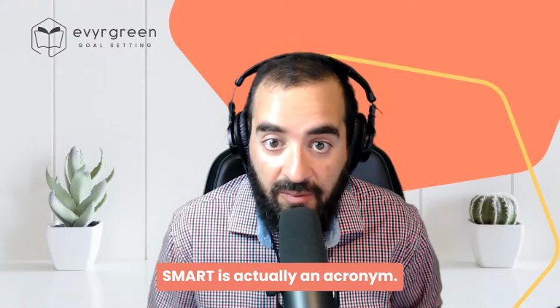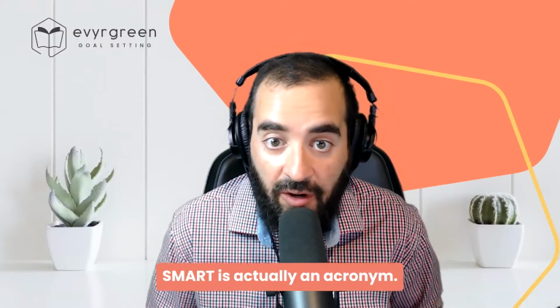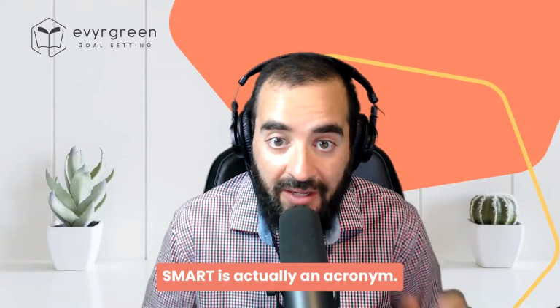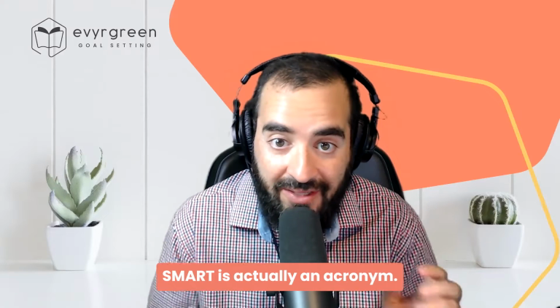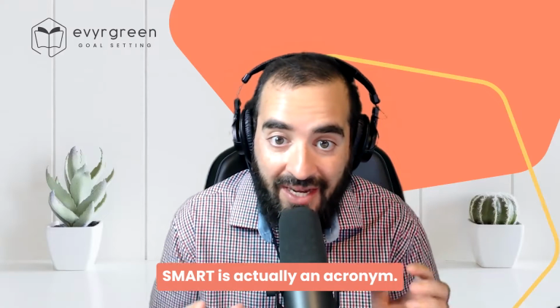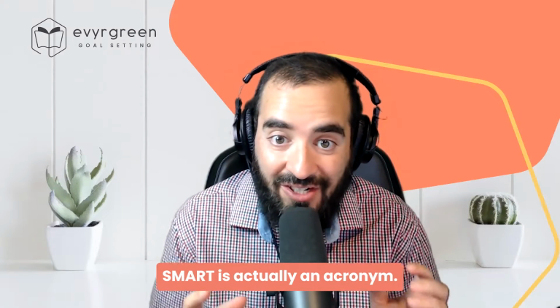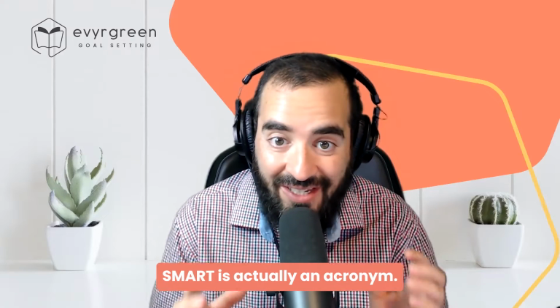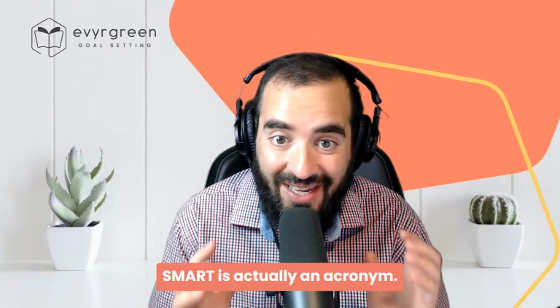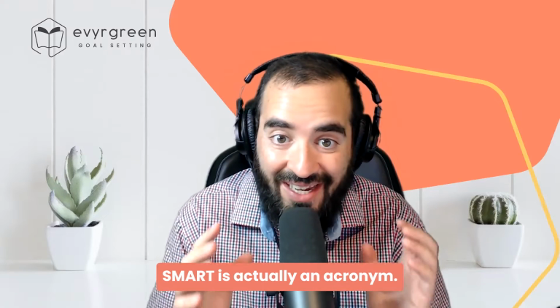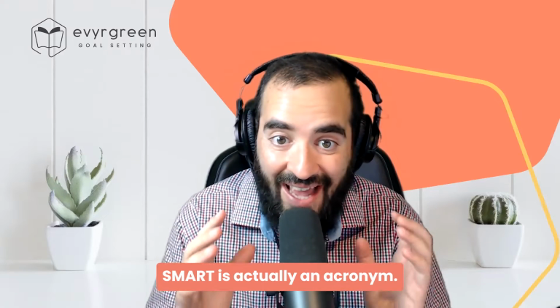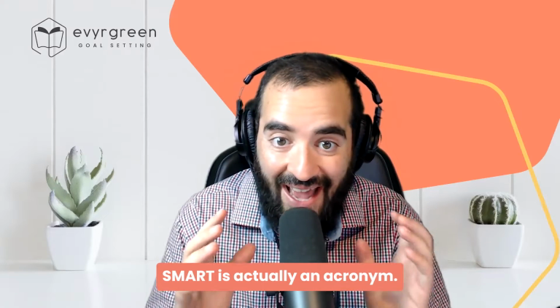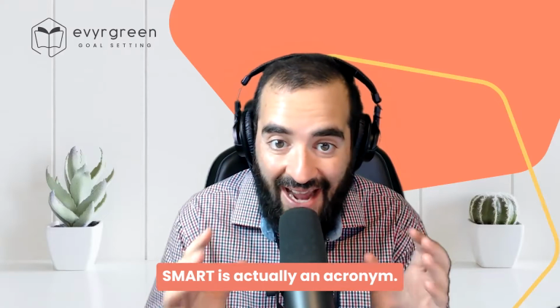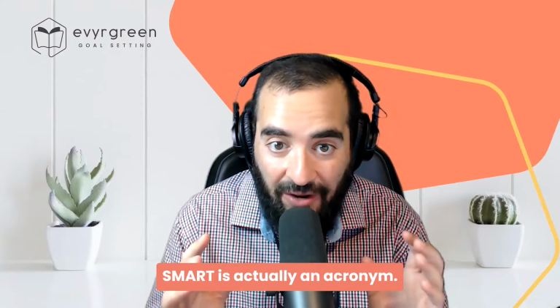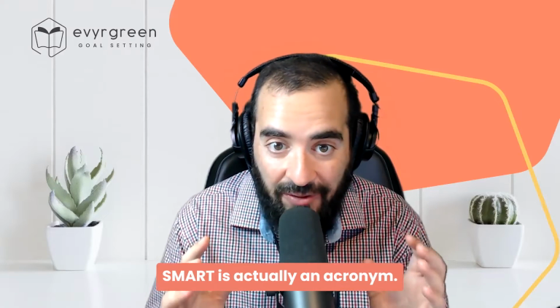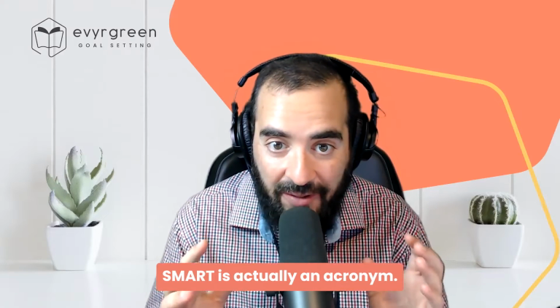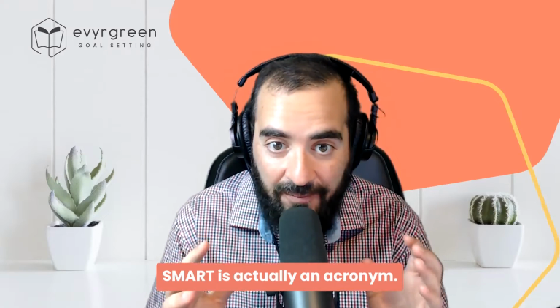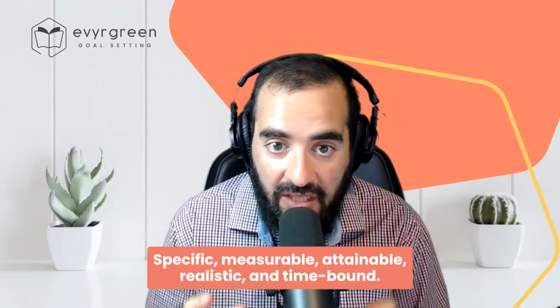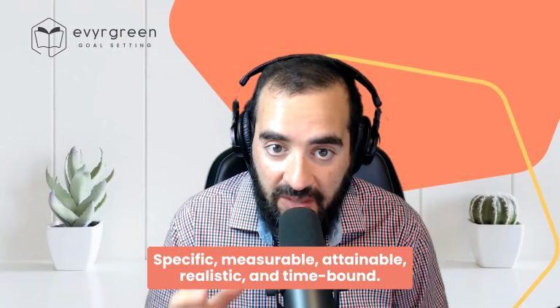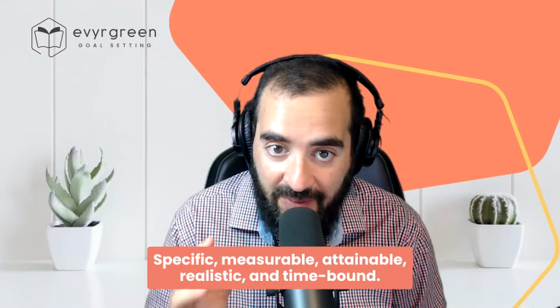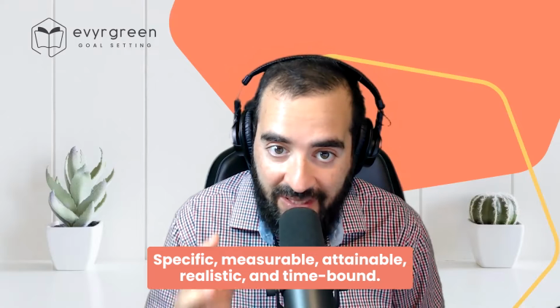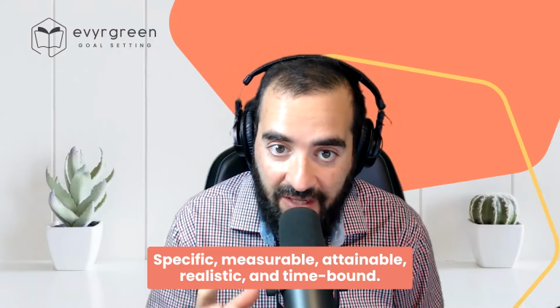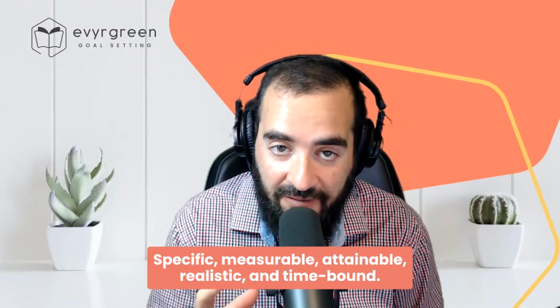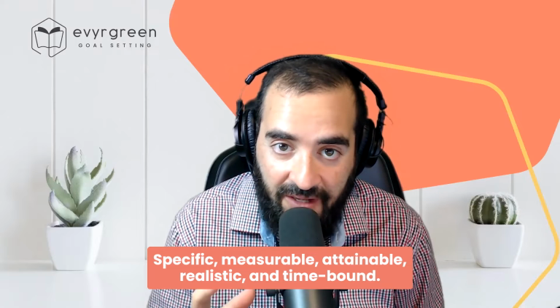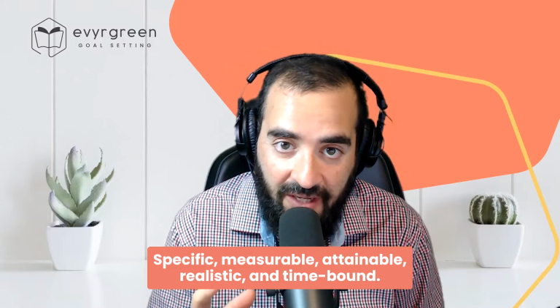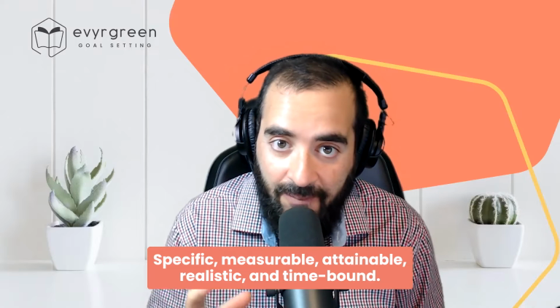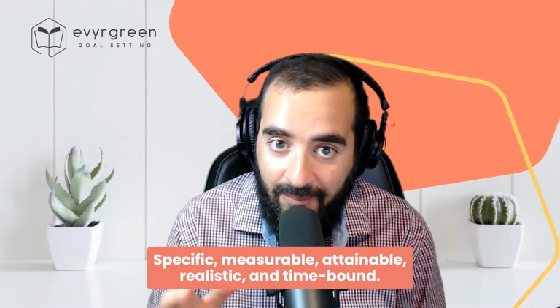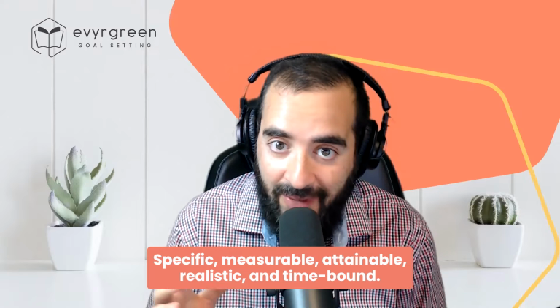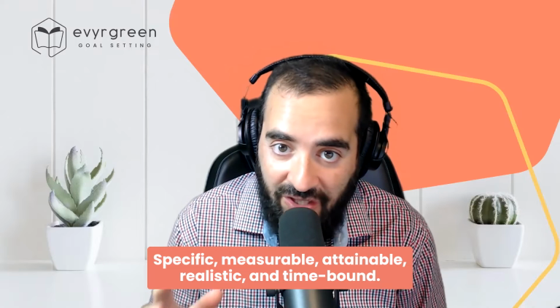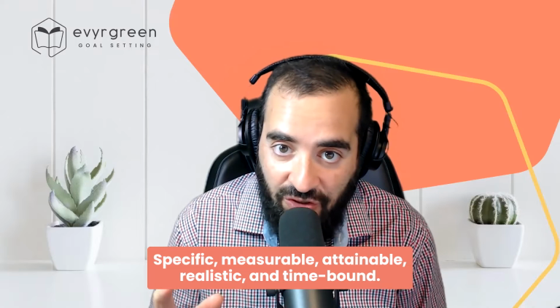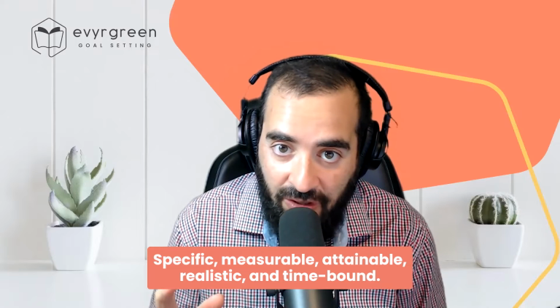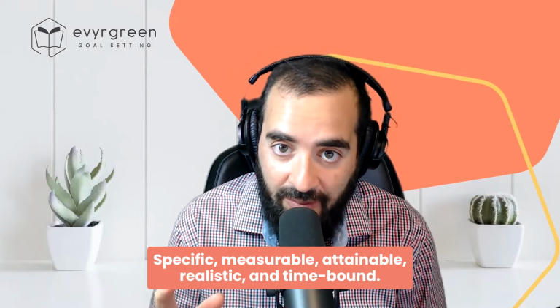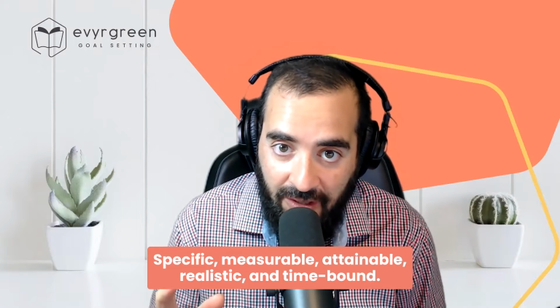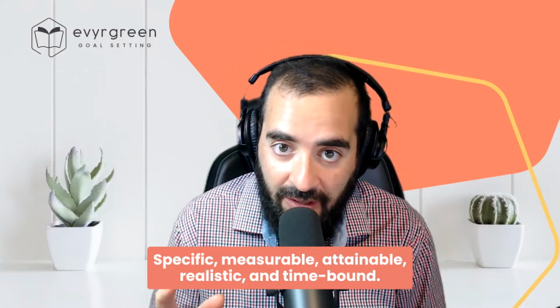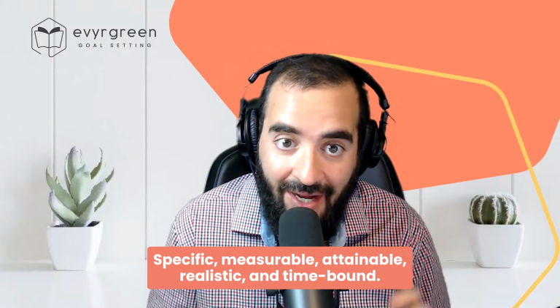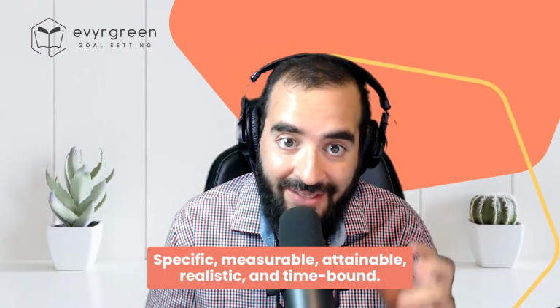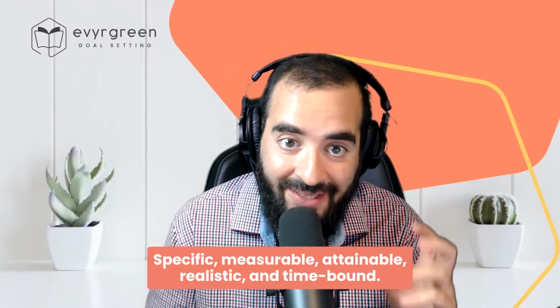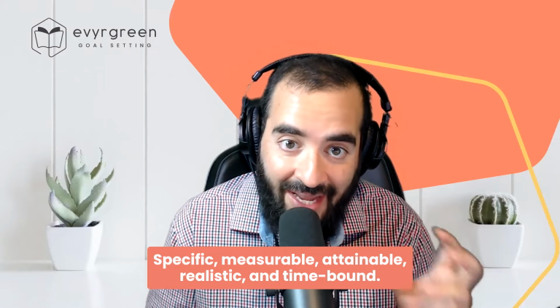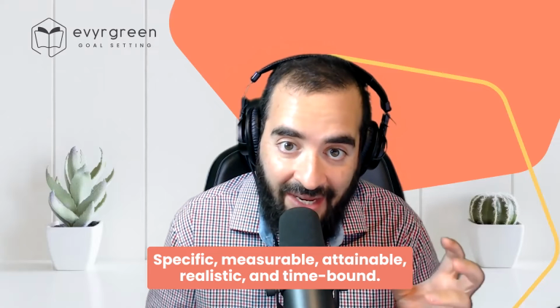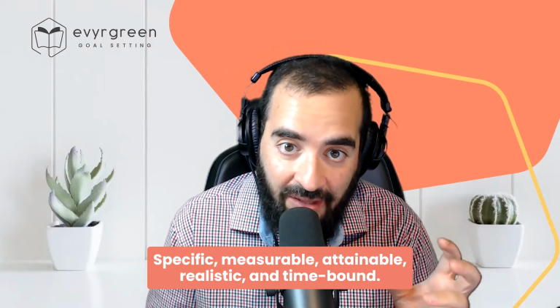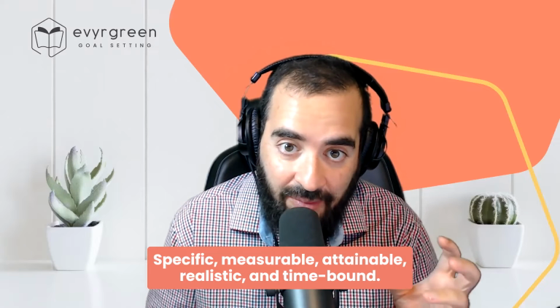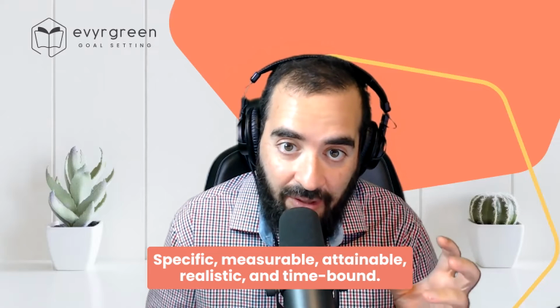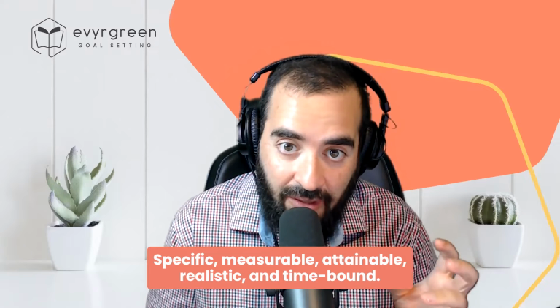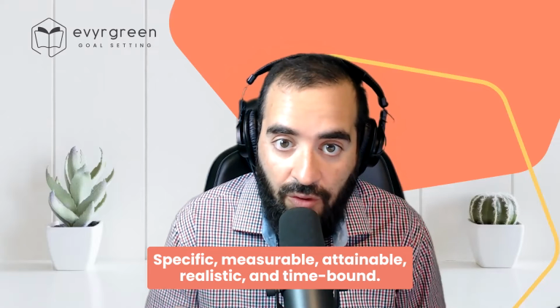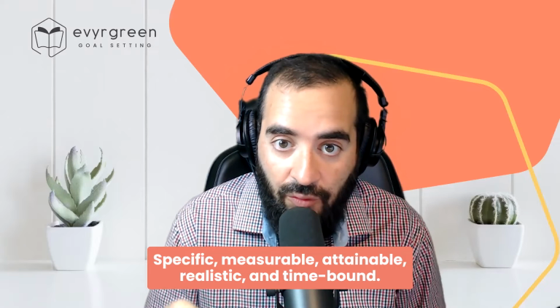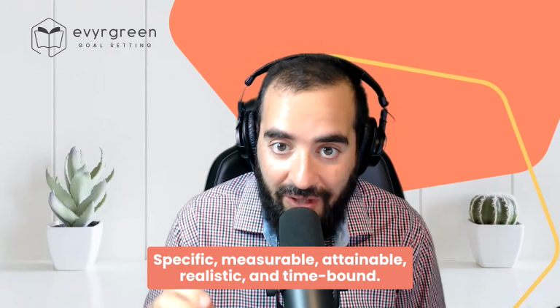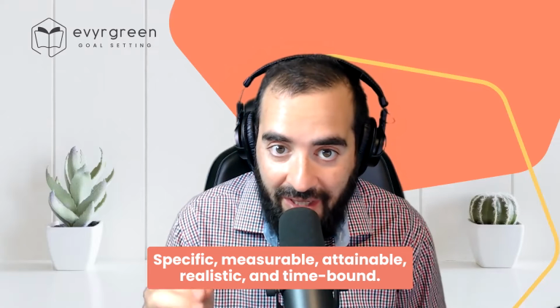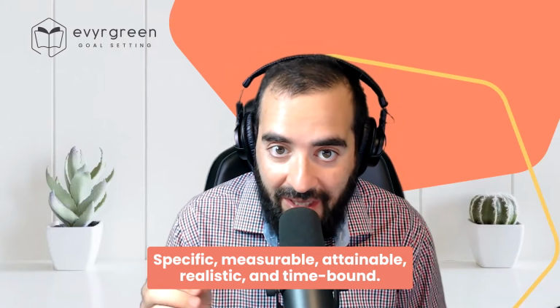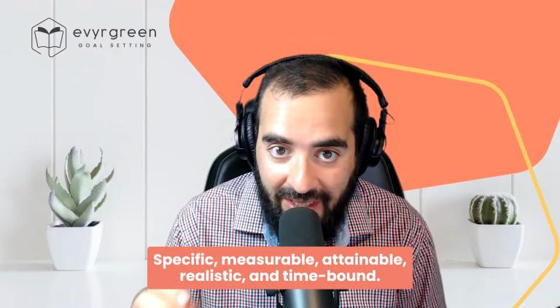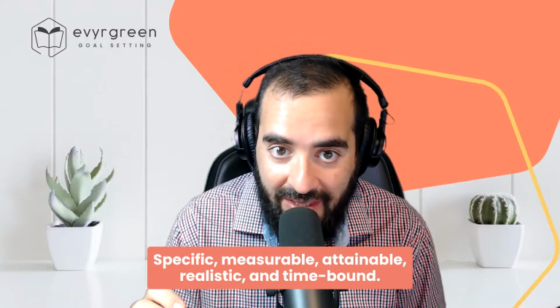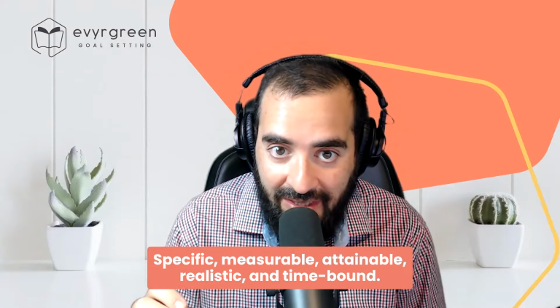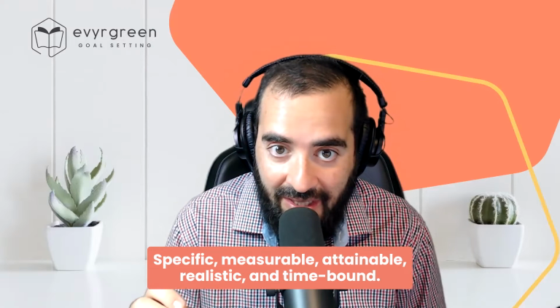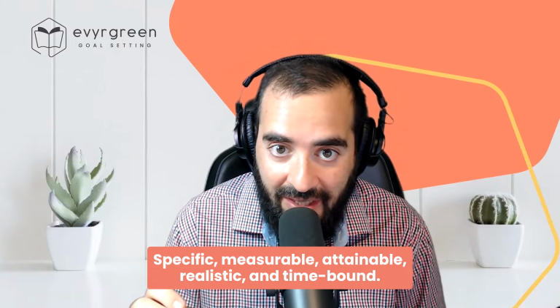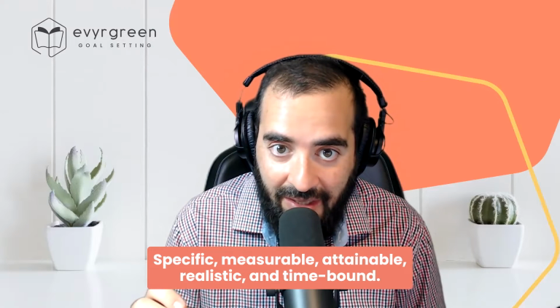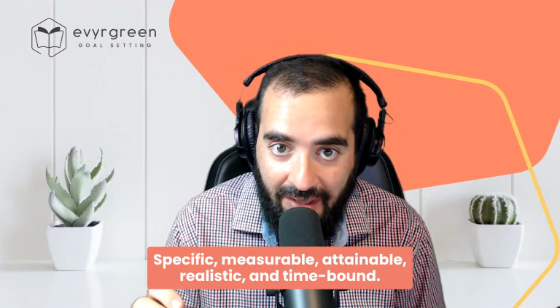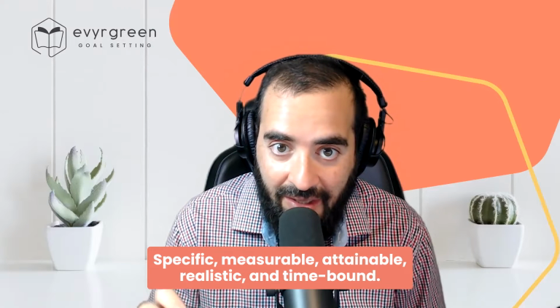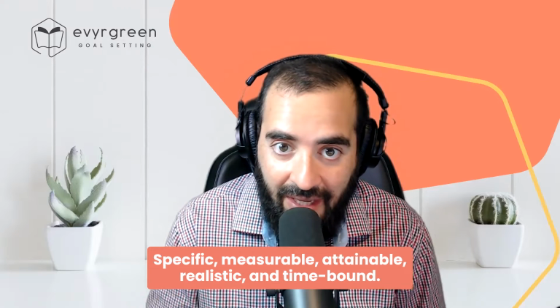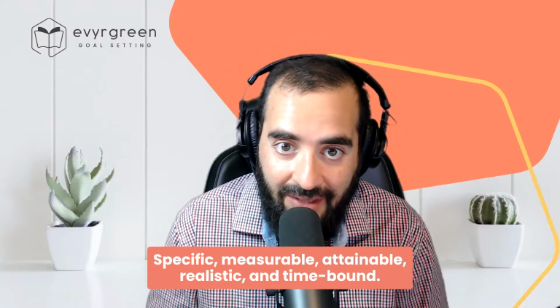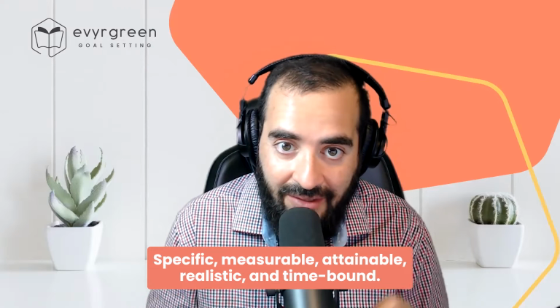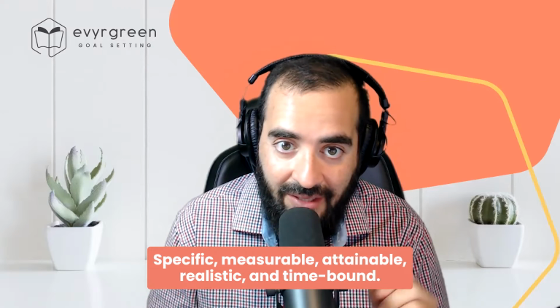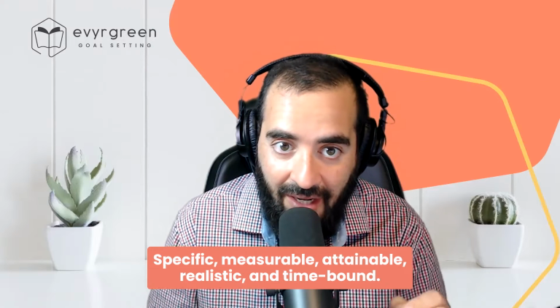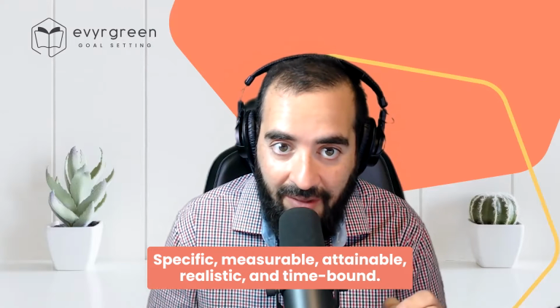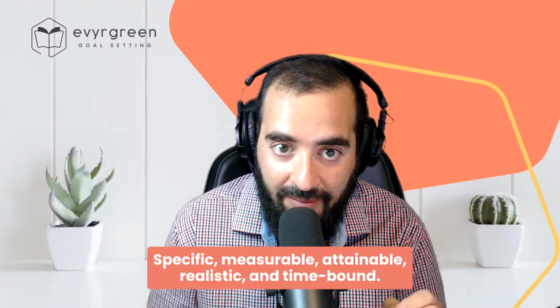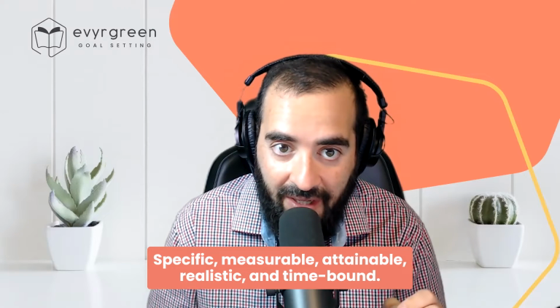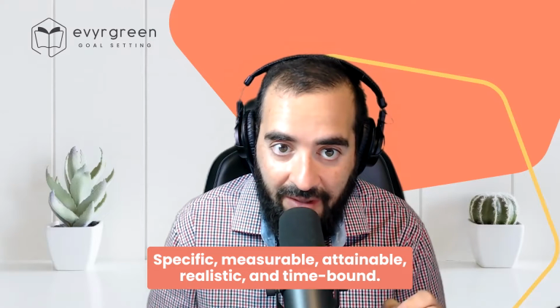SMART is actually an acronym: Specific, Measurable, Attainable, Realistic, and Time-bound.